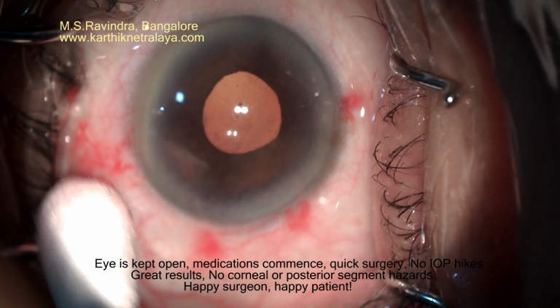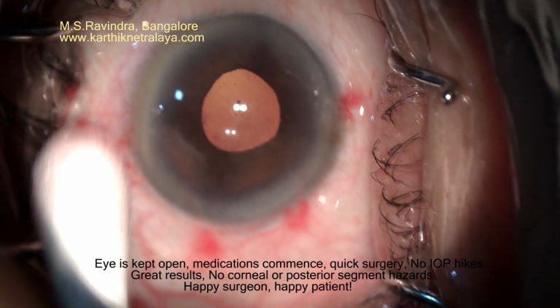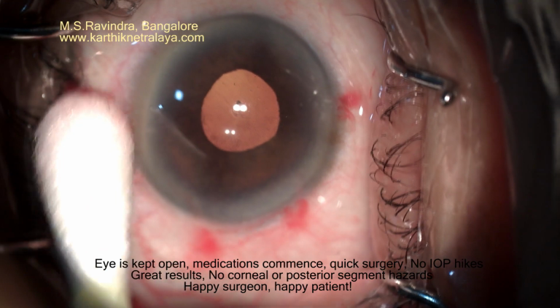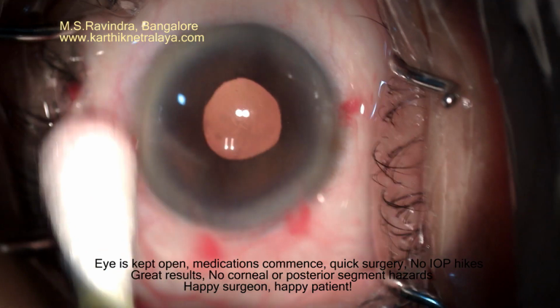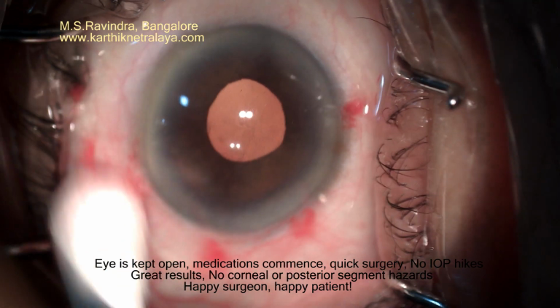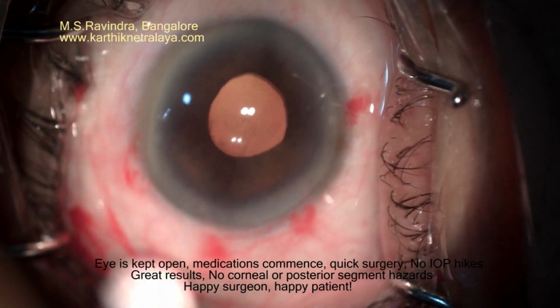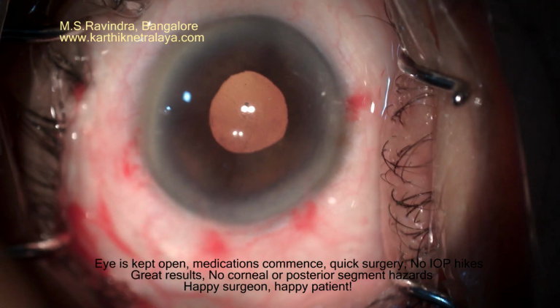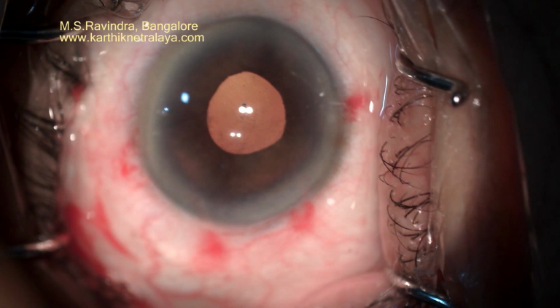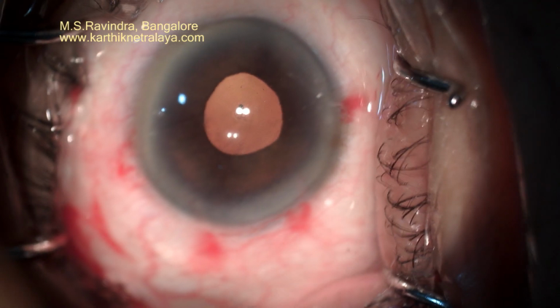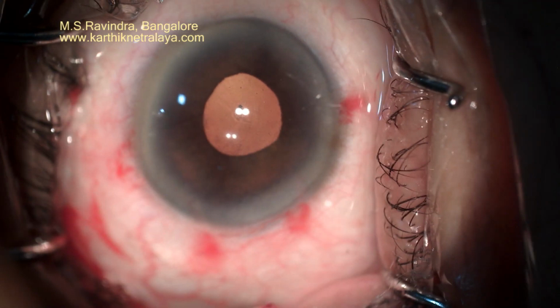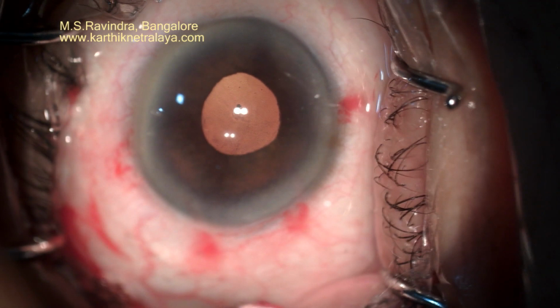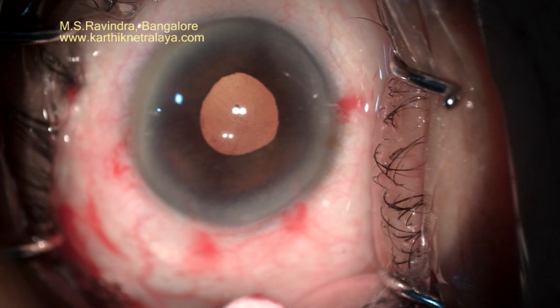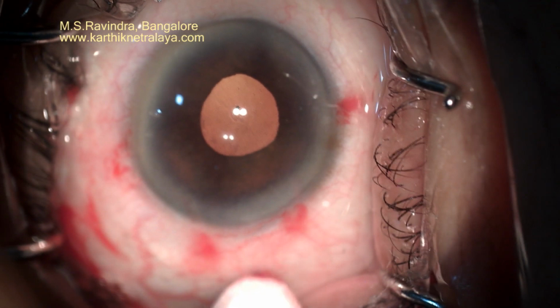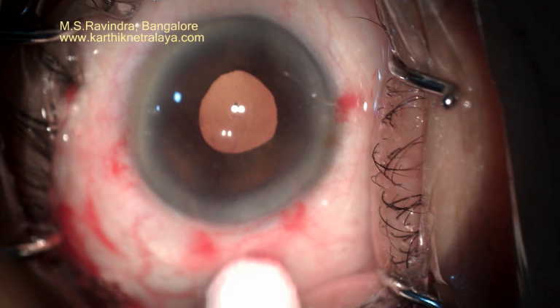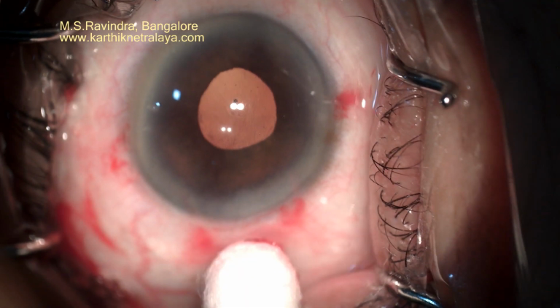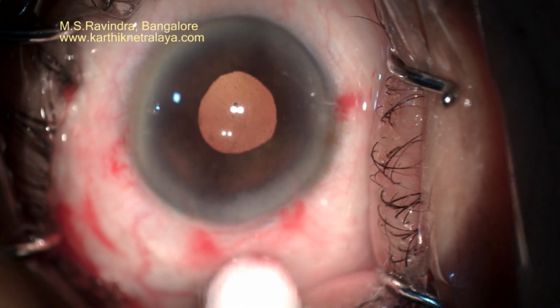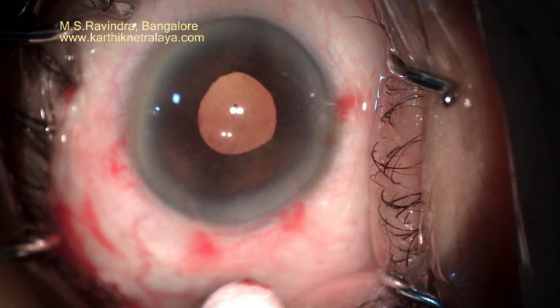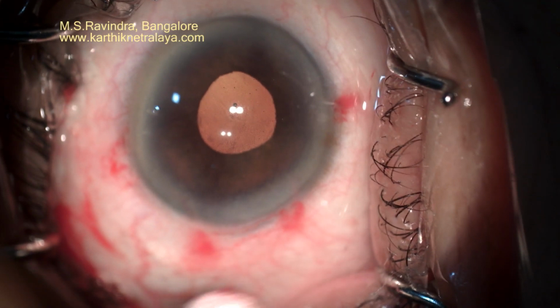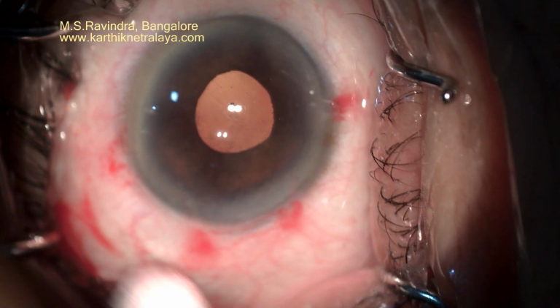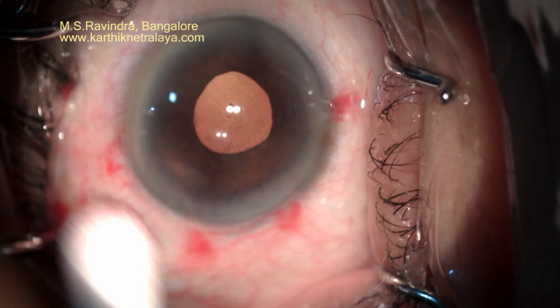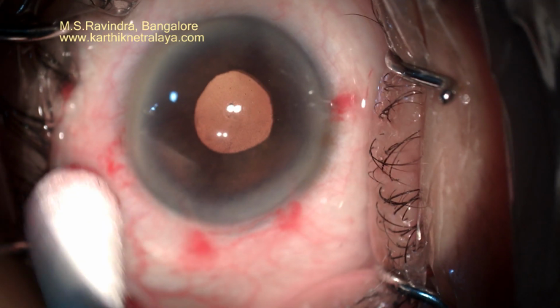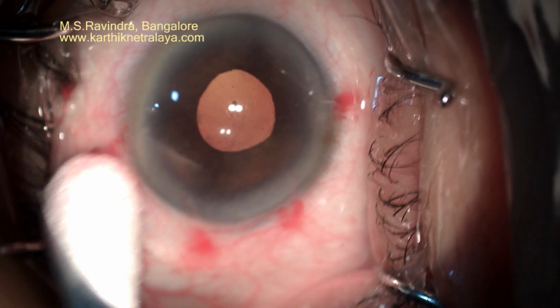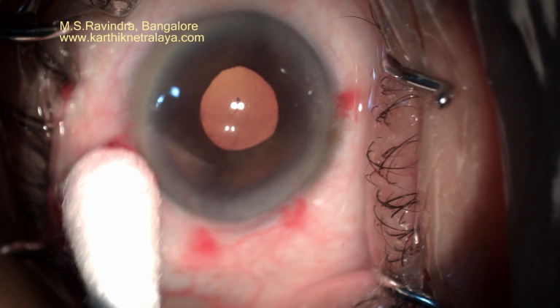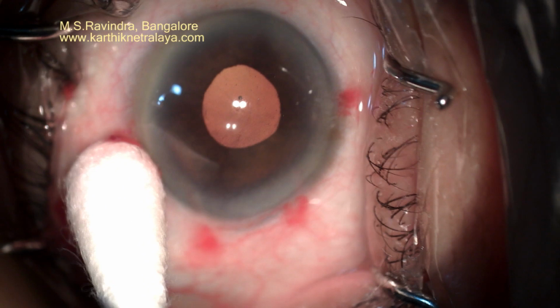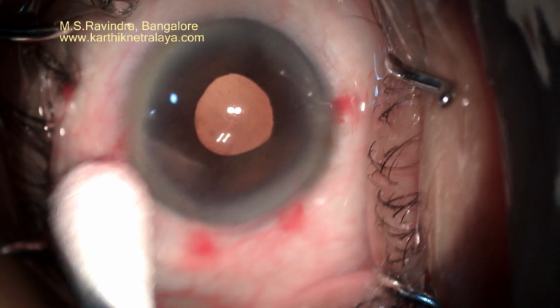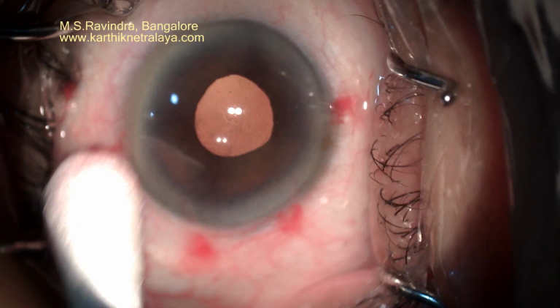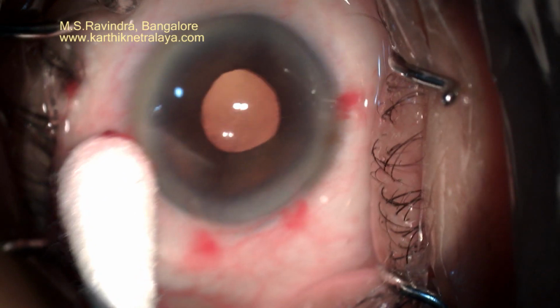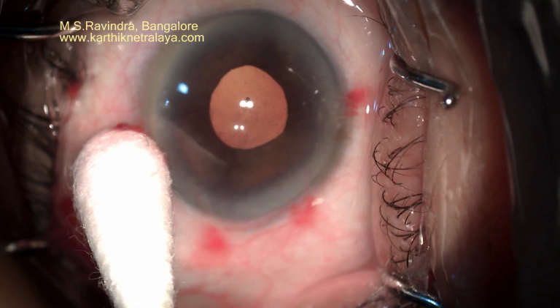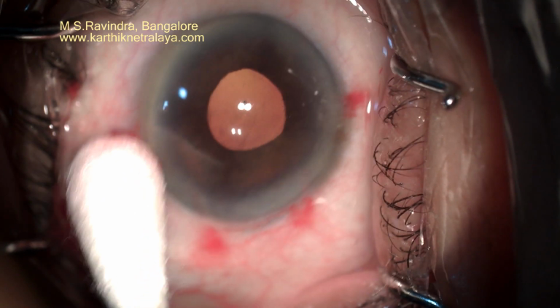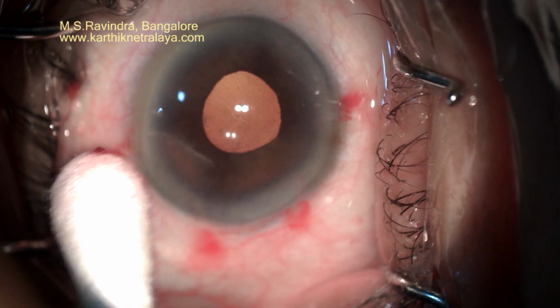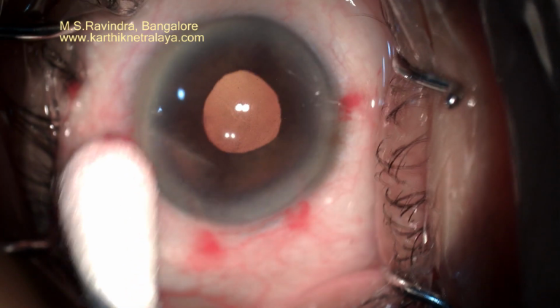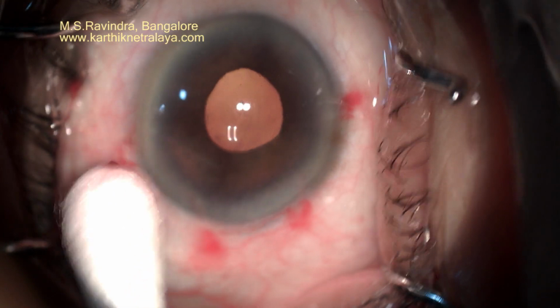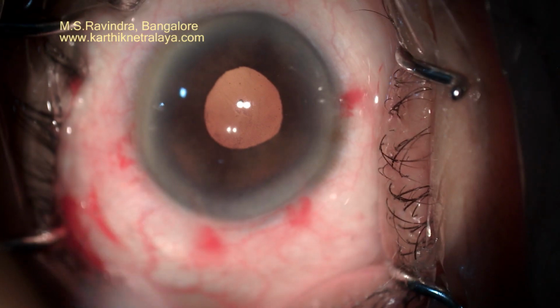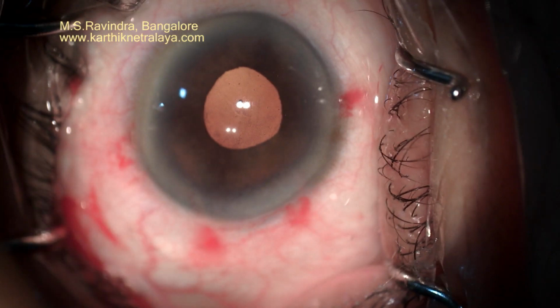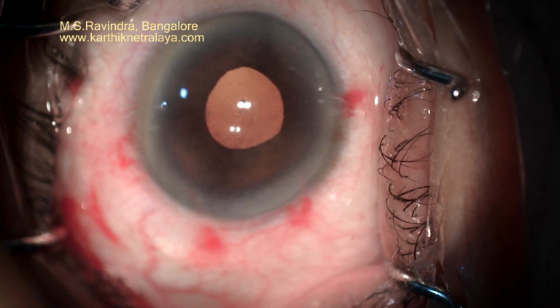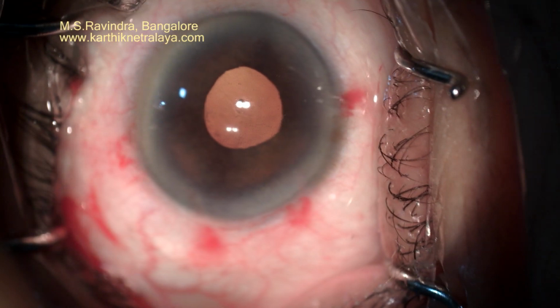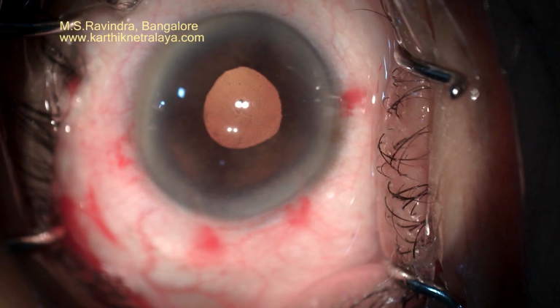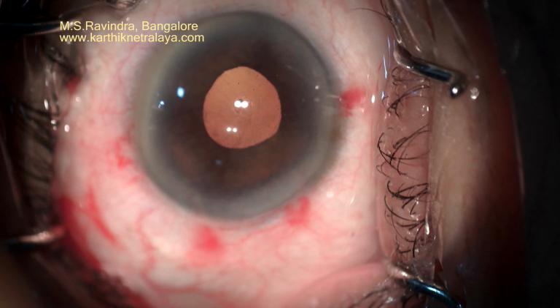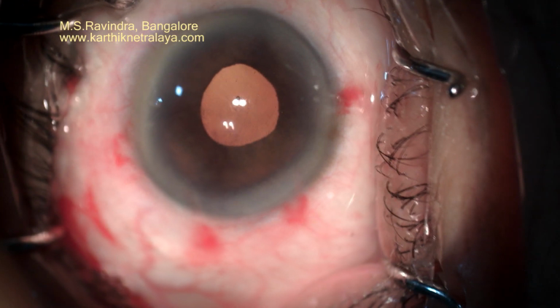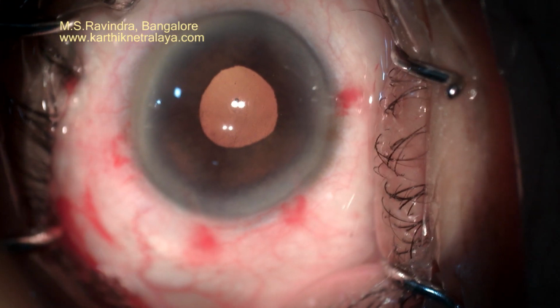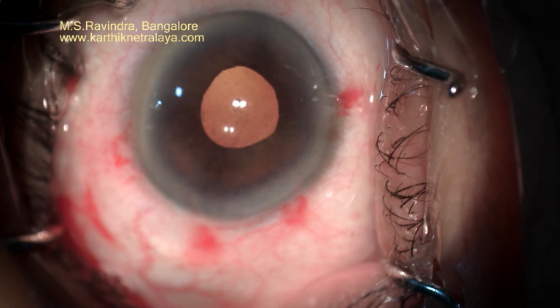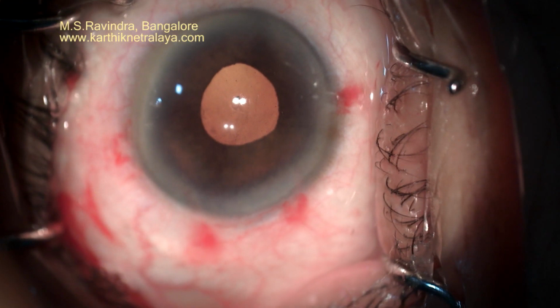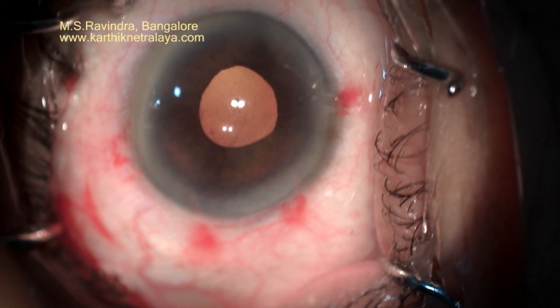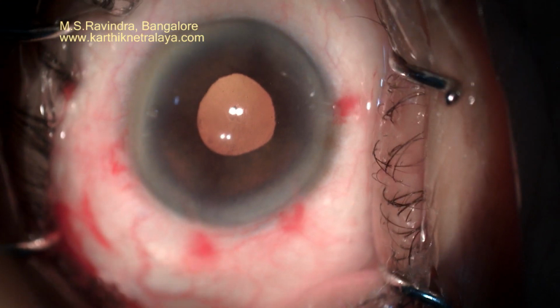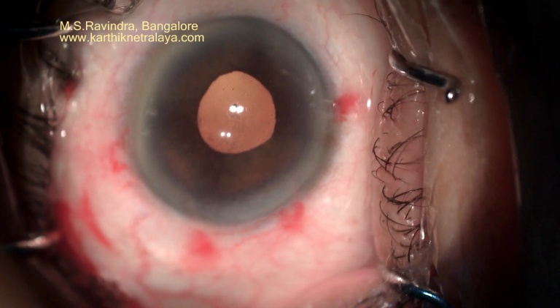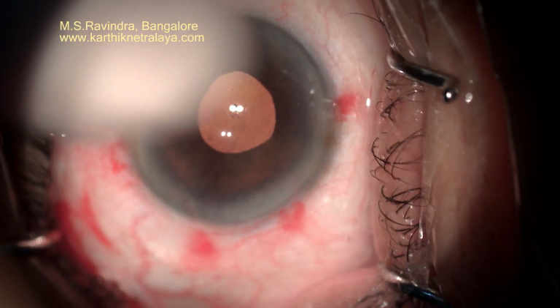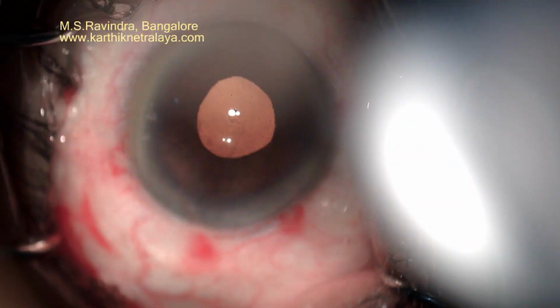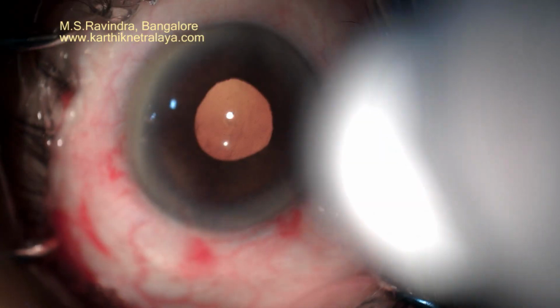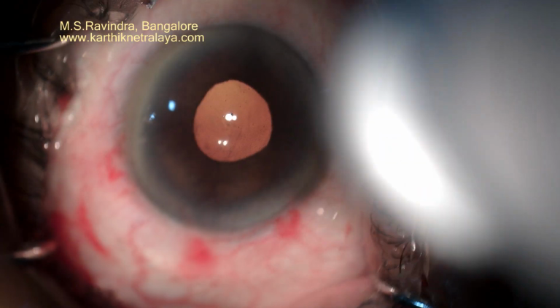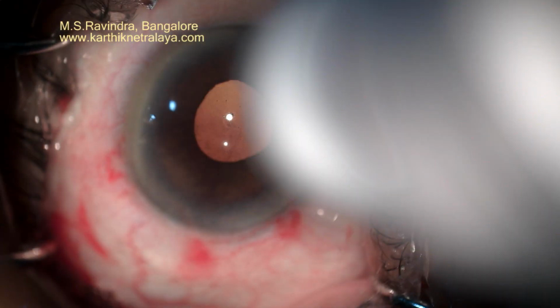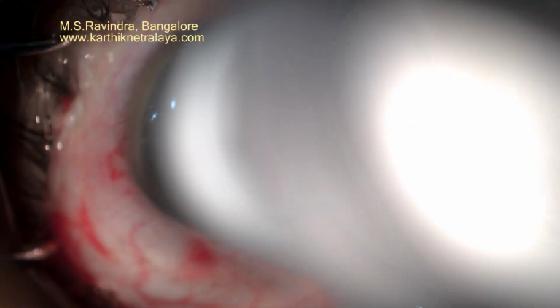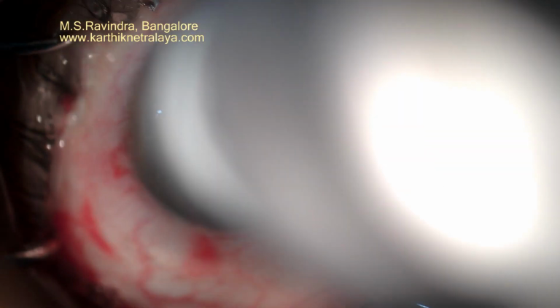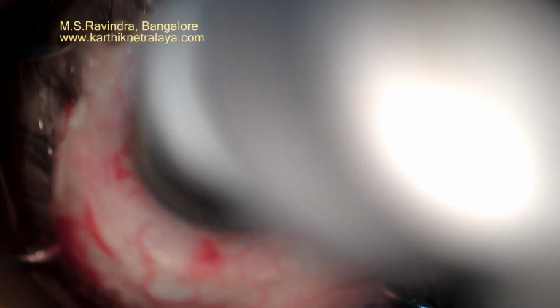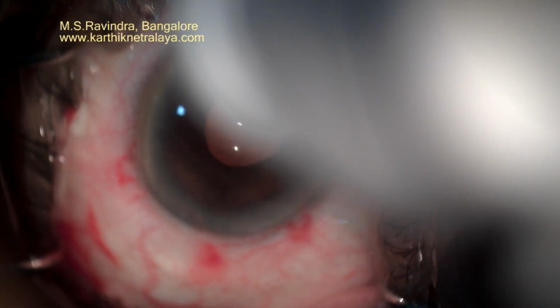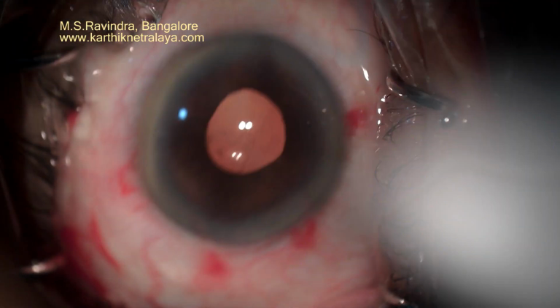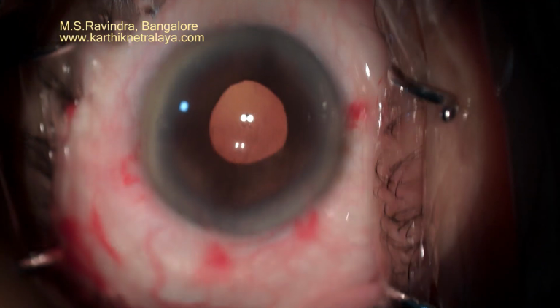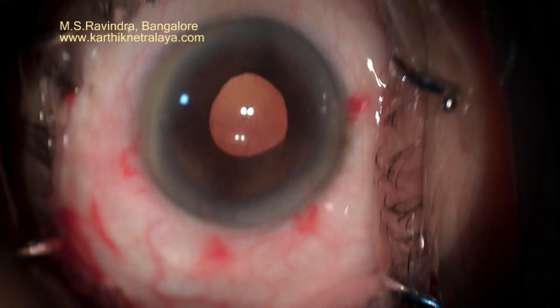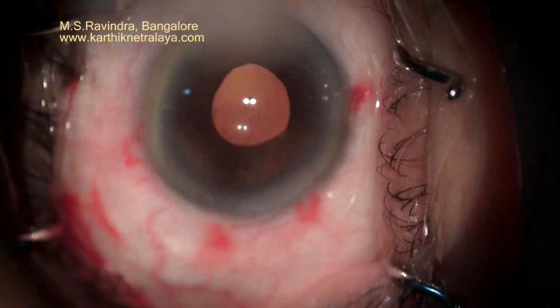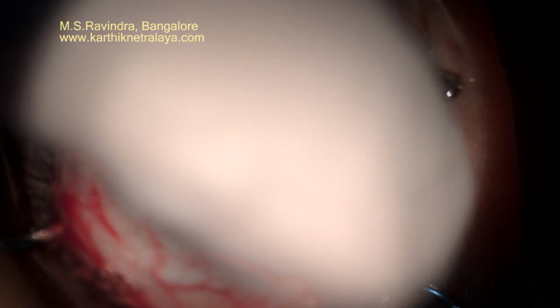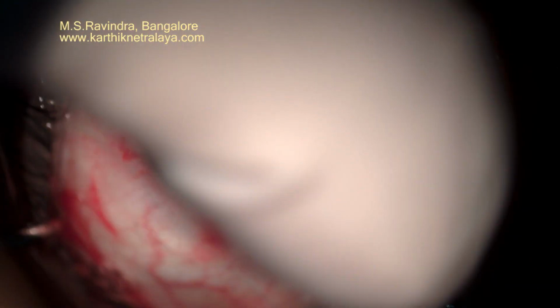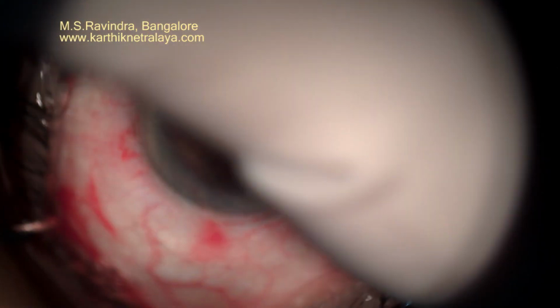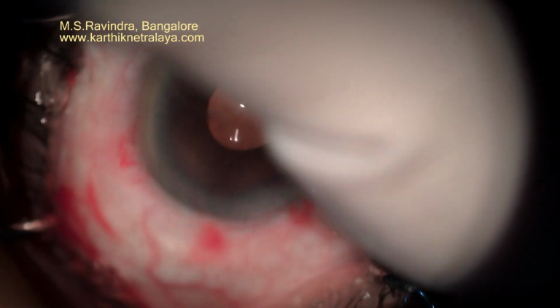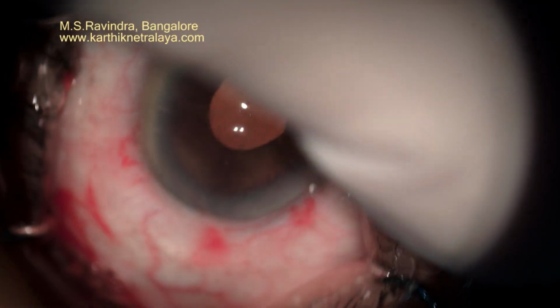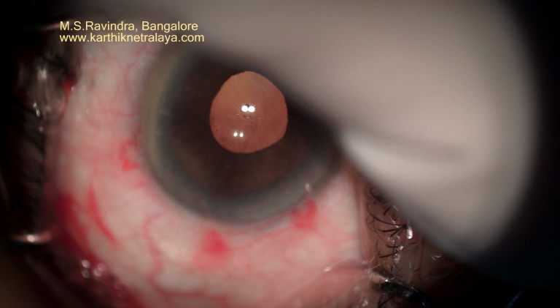The post-op follow-ups and visual recovery are similar to any other case, and corneal or retinal problems are highly insignificant.